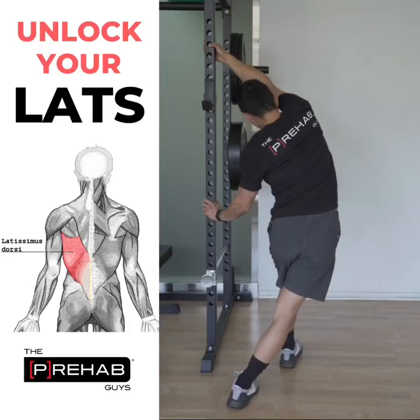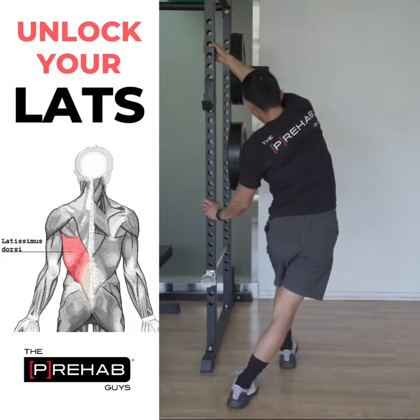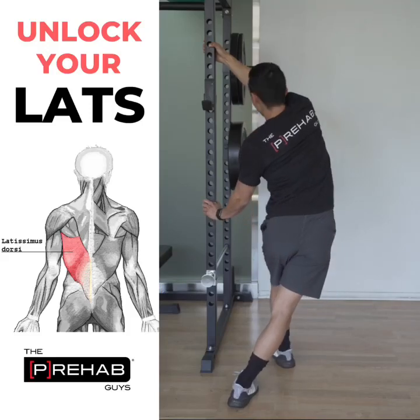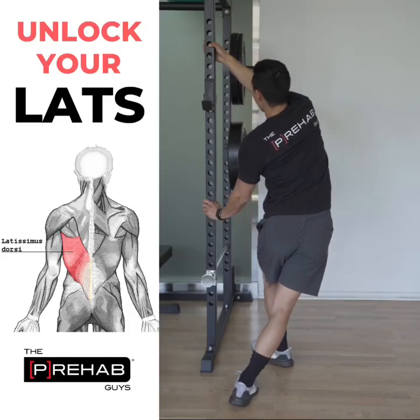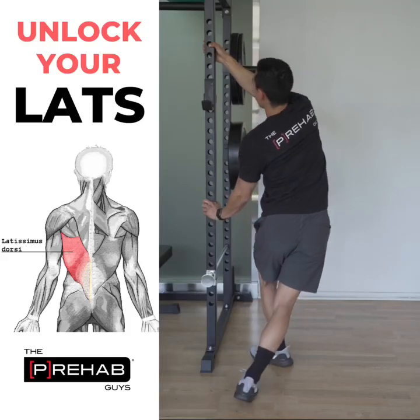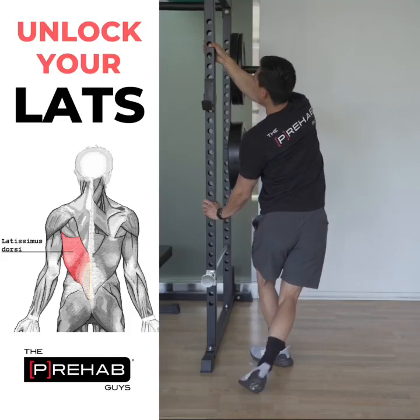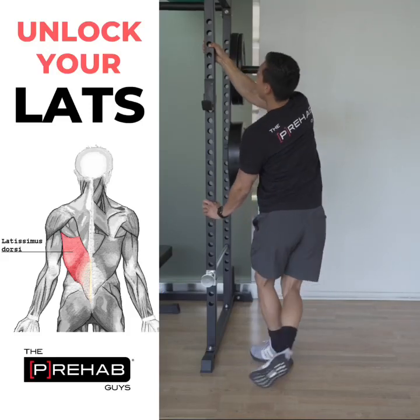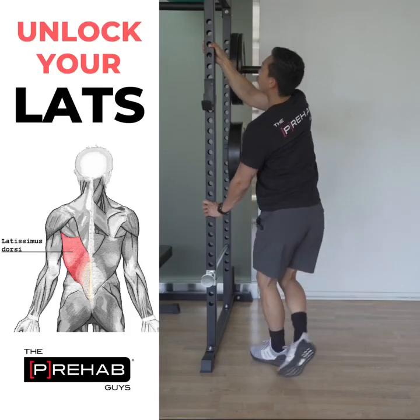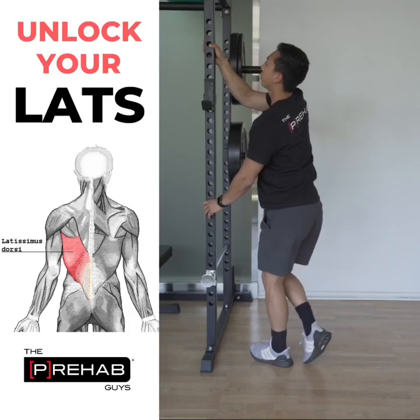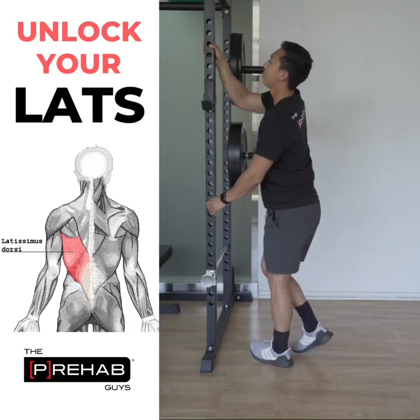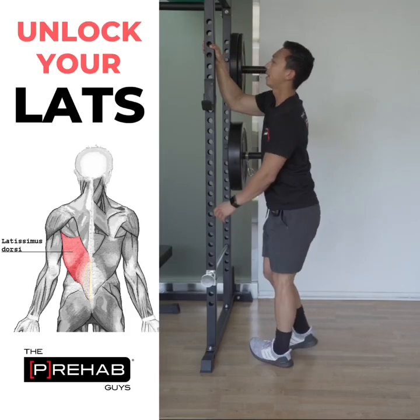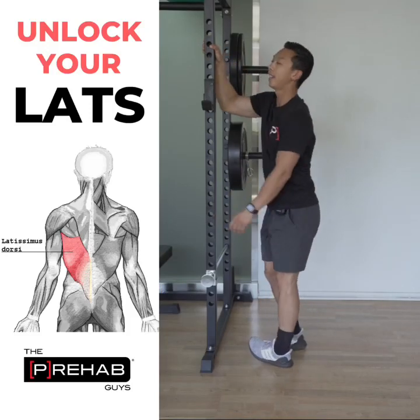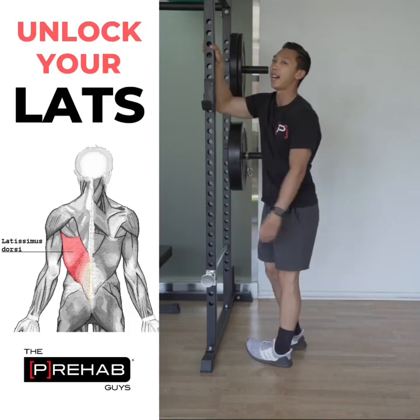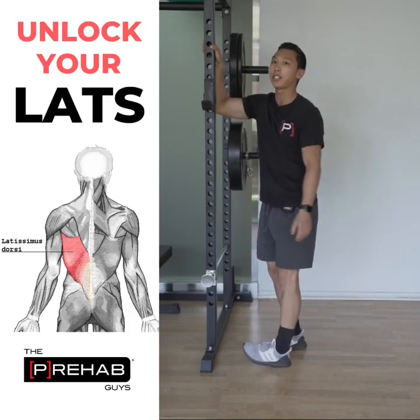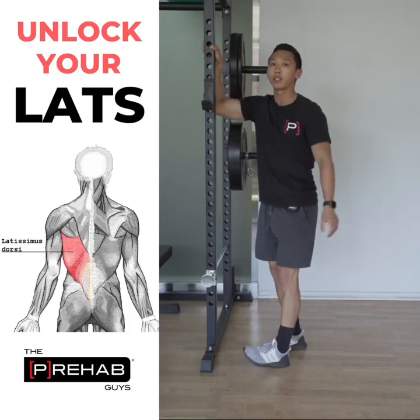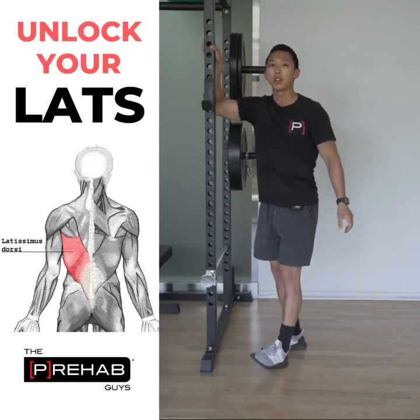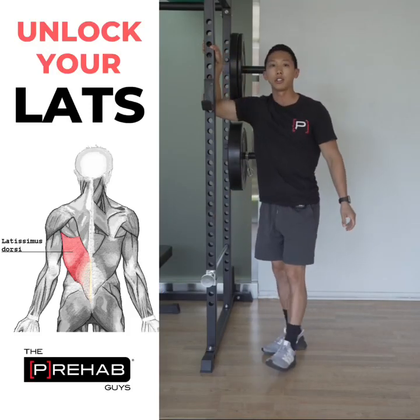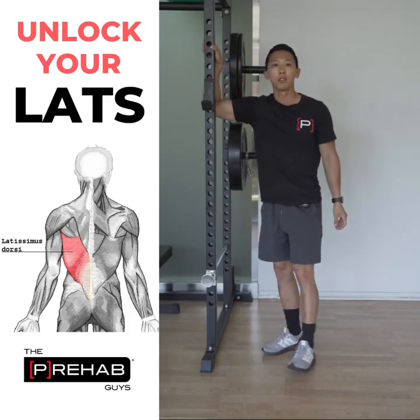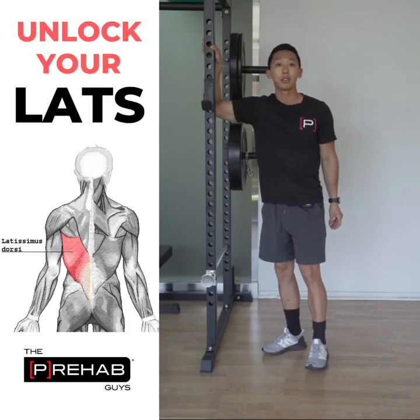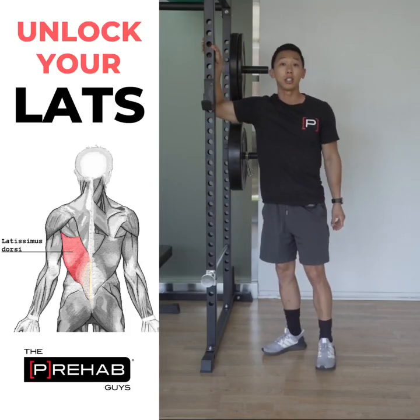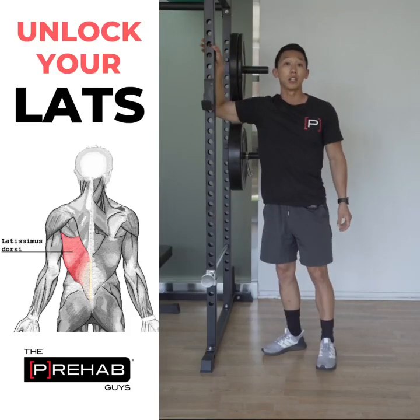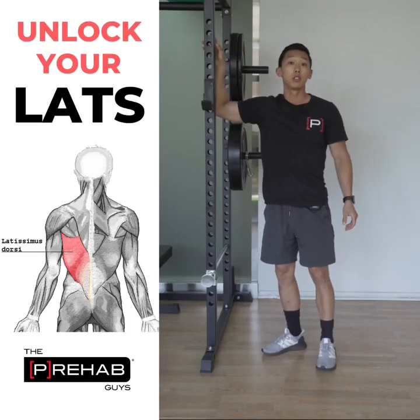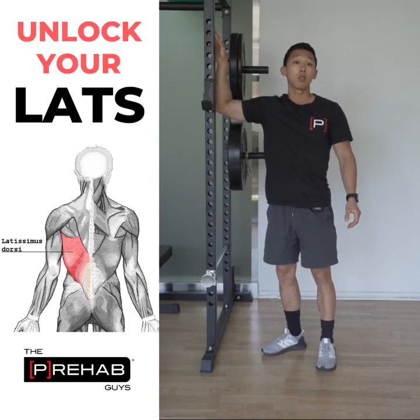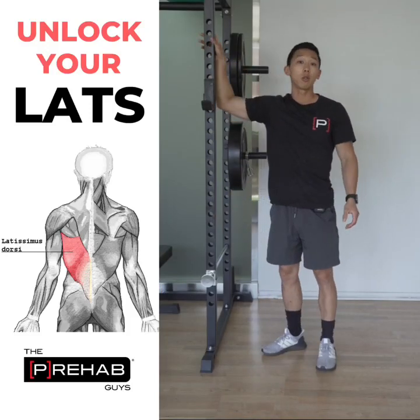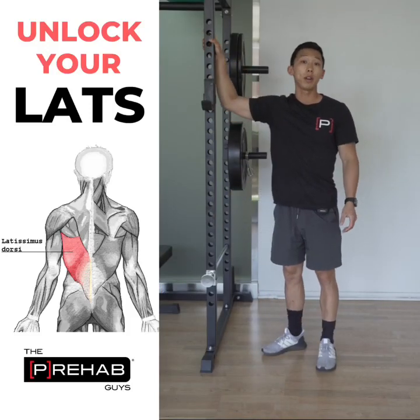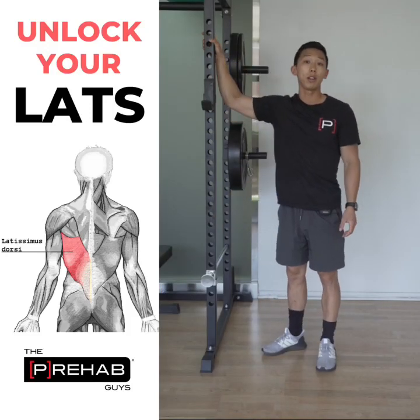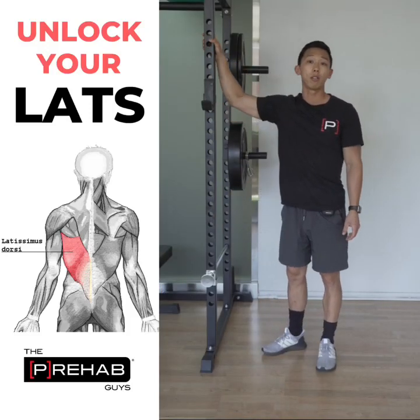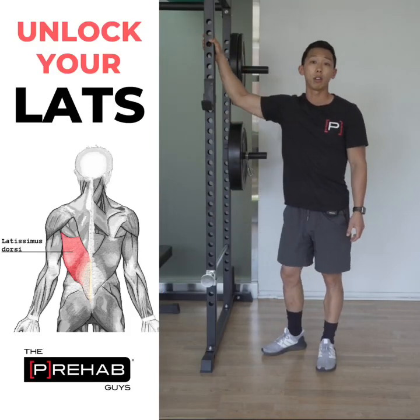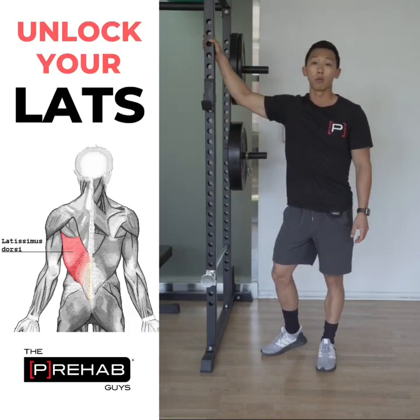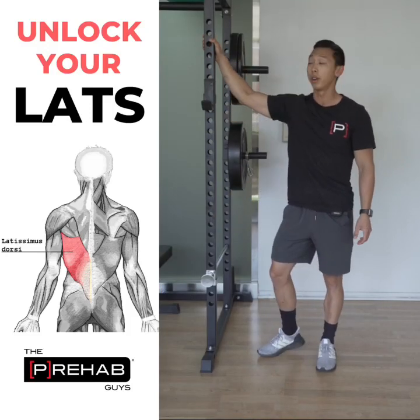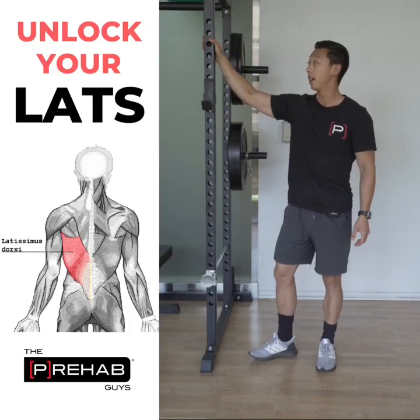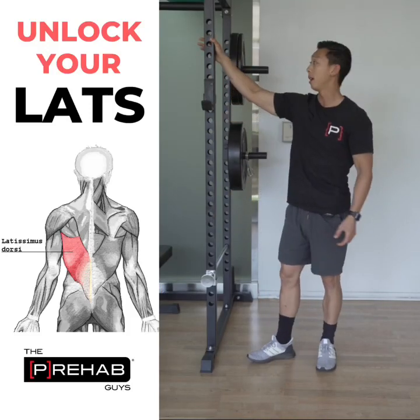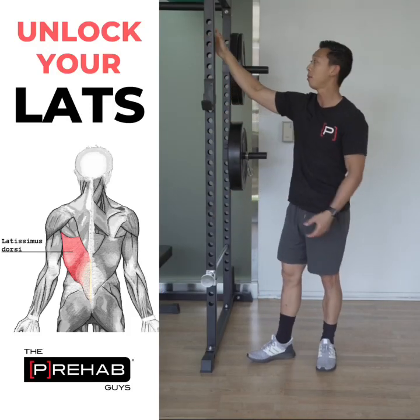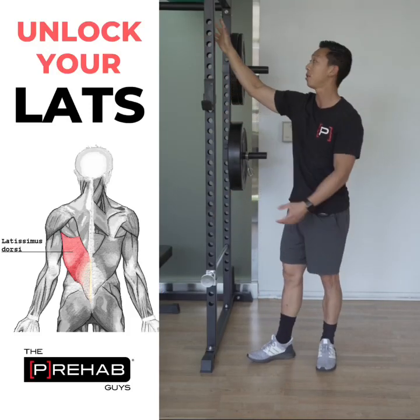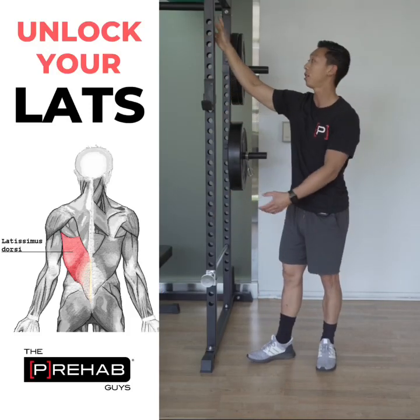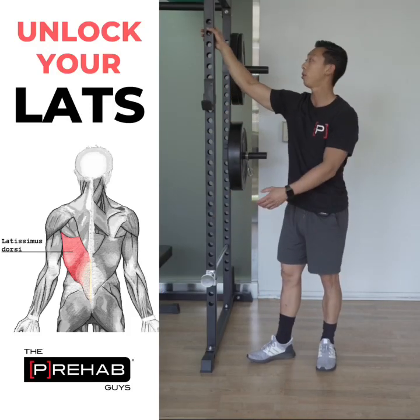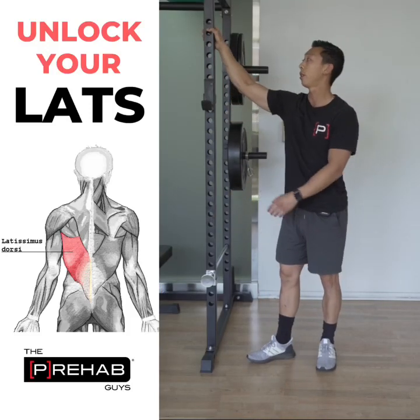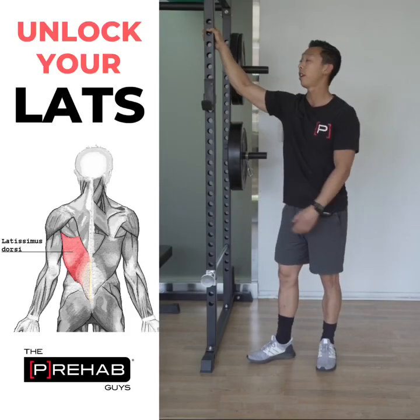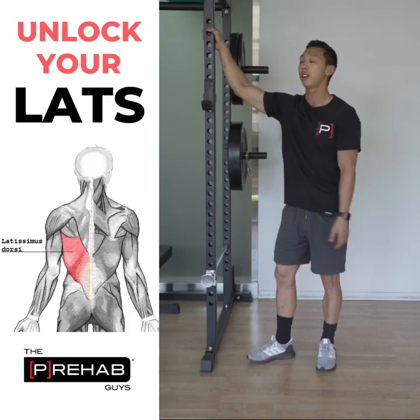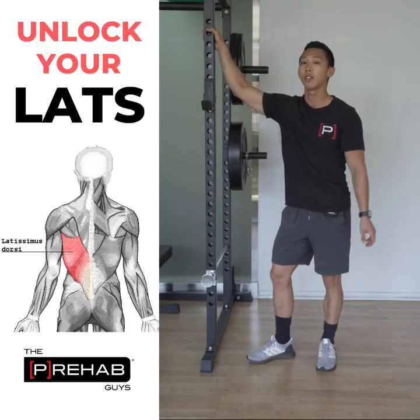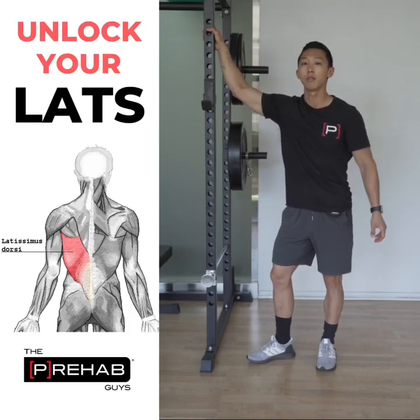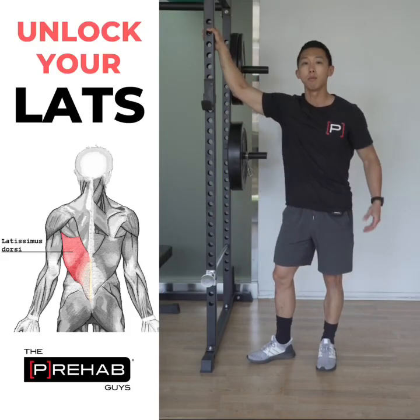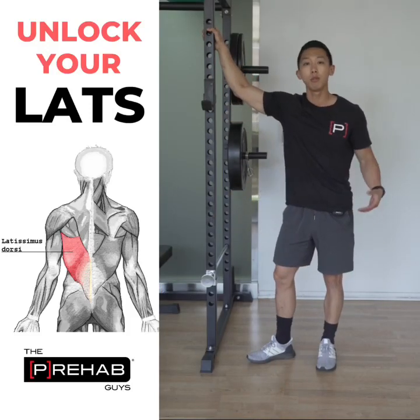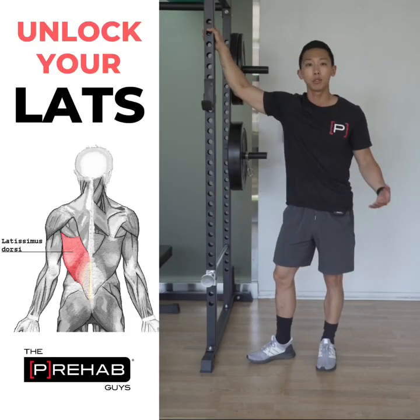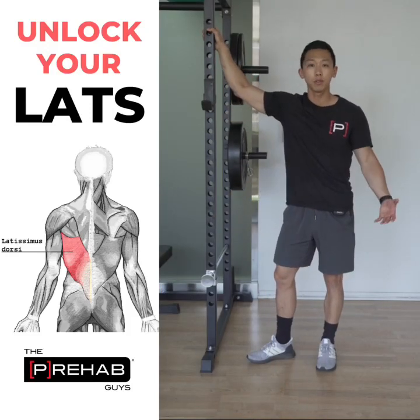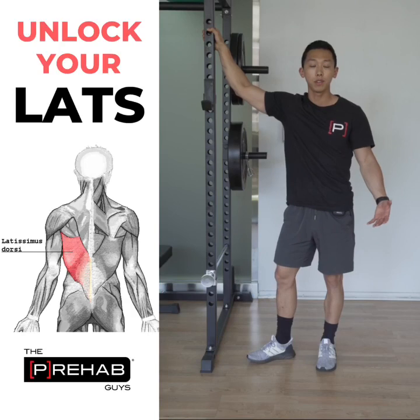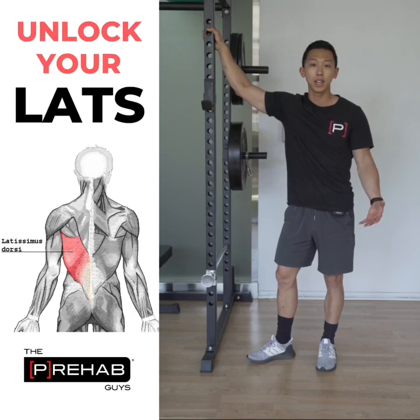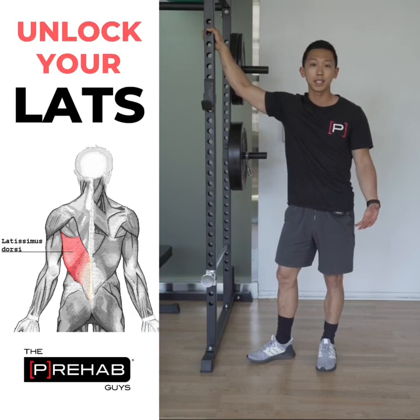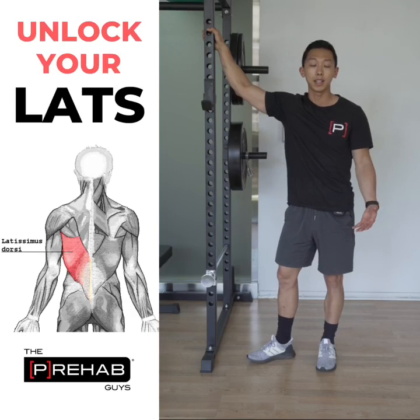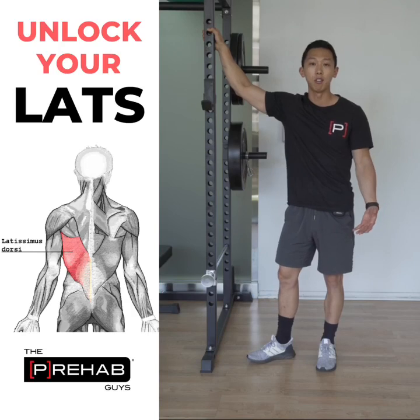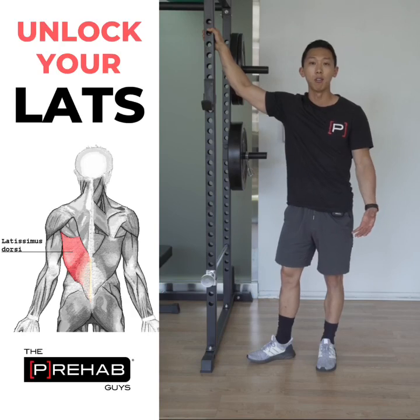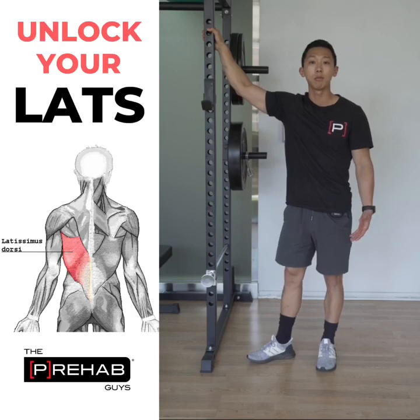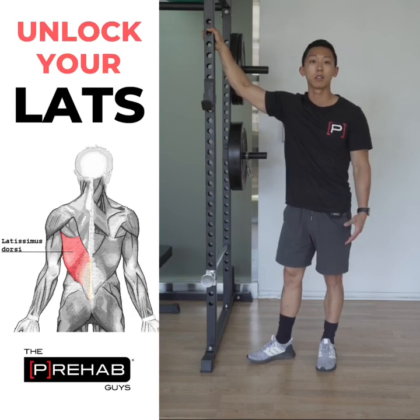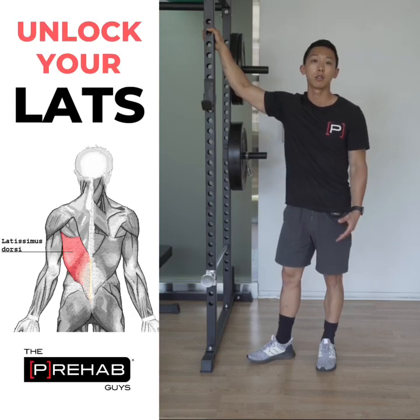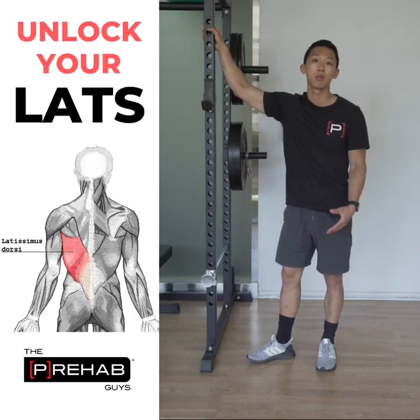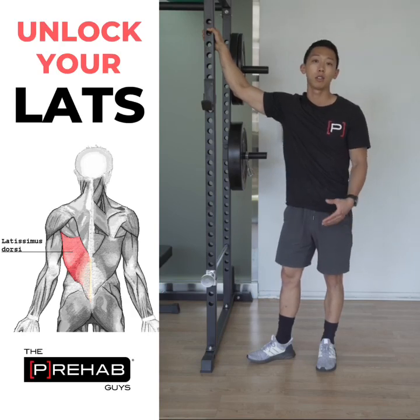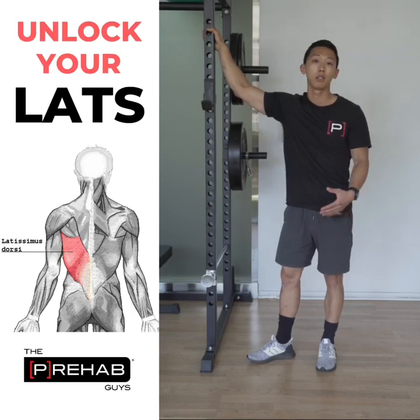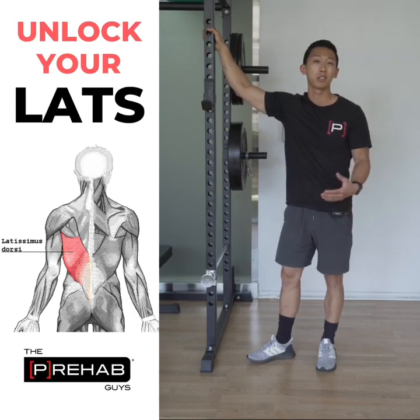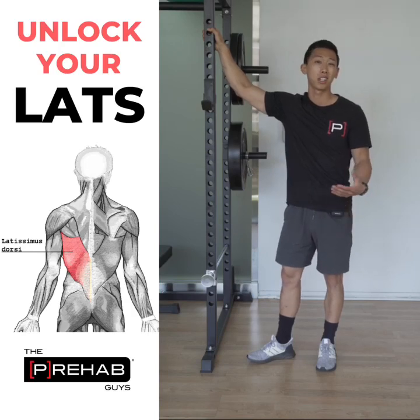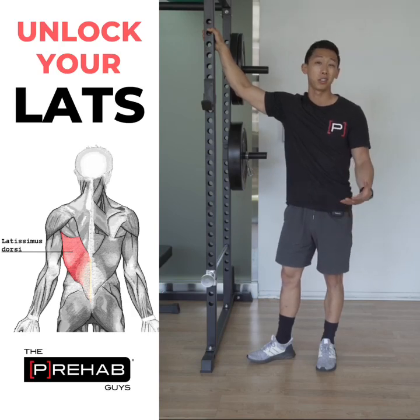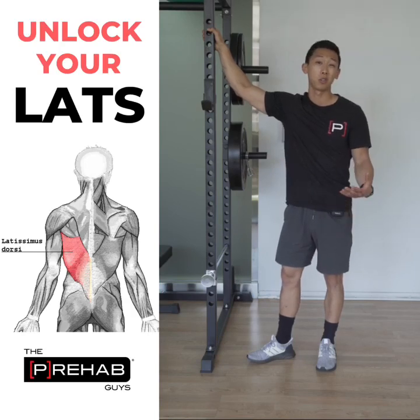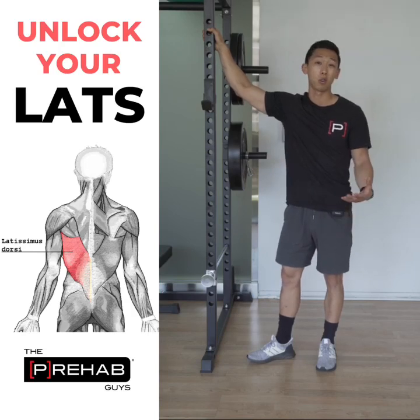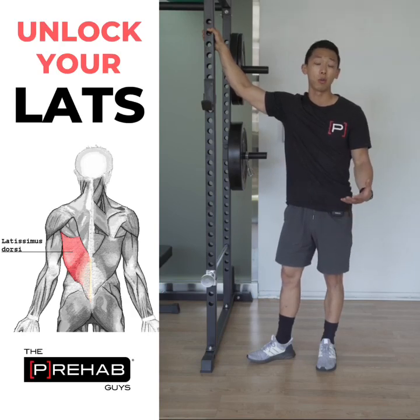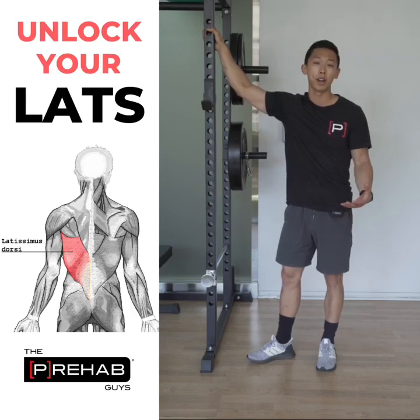For the ultimate lat stretch, you can use a doorway or a rig. I'm using a rig right here, but for most of you at home, you're going to want to use a good doorway.